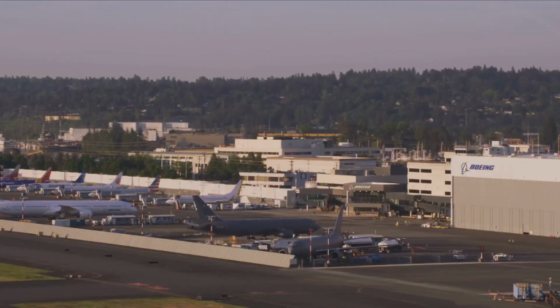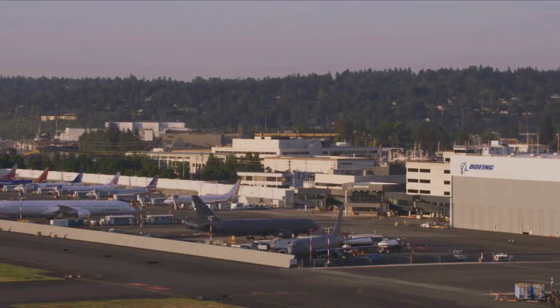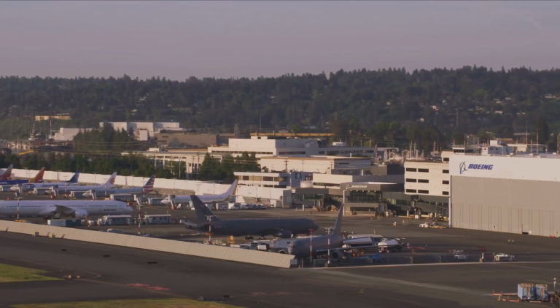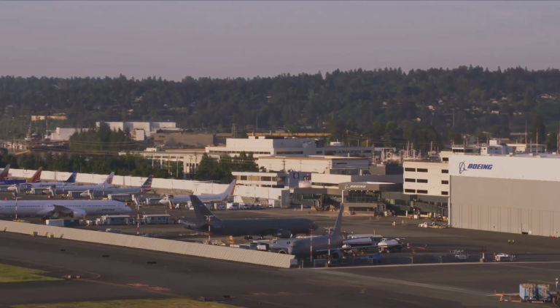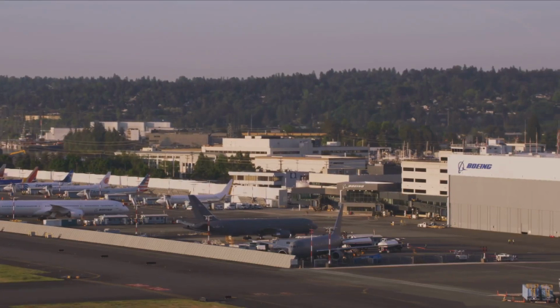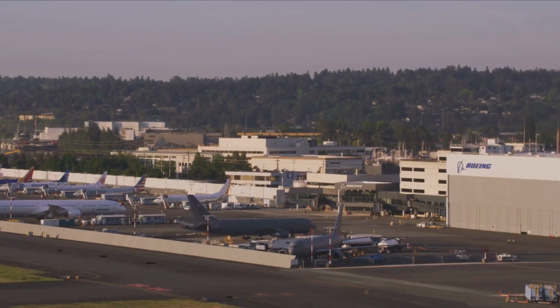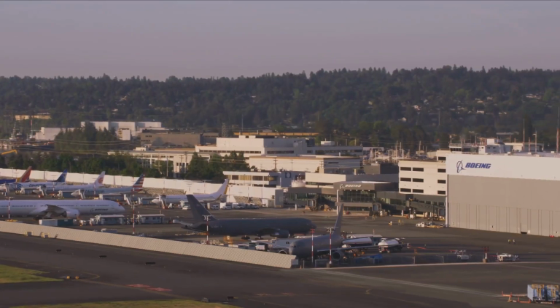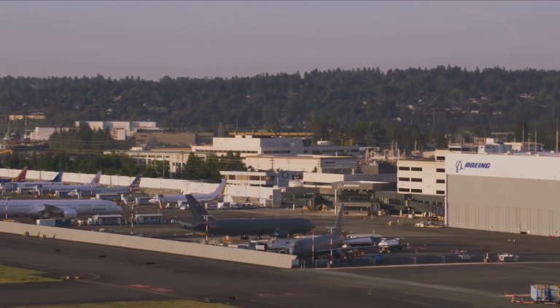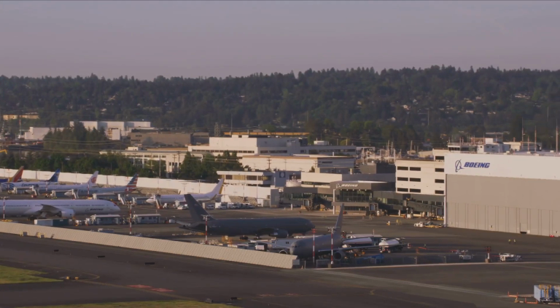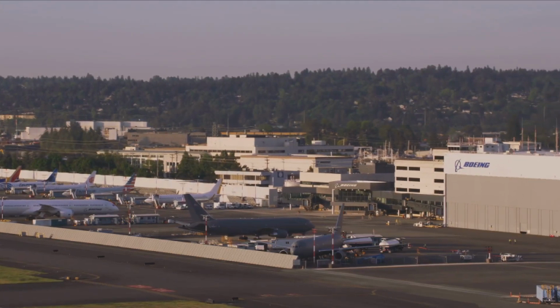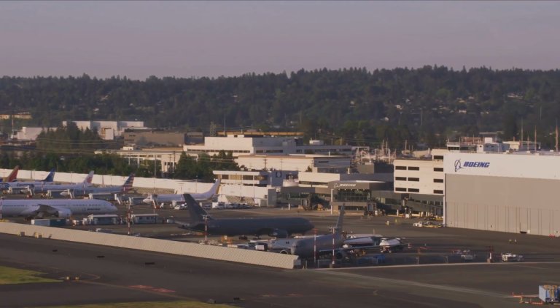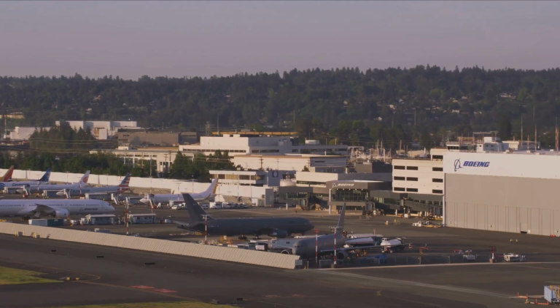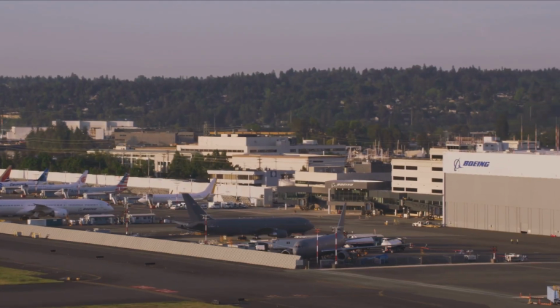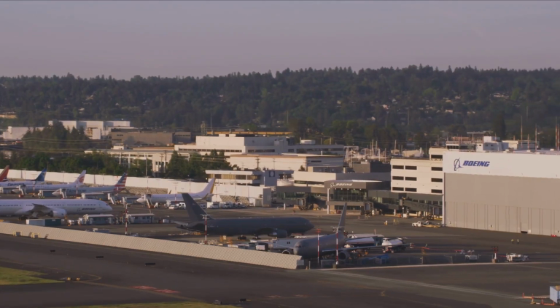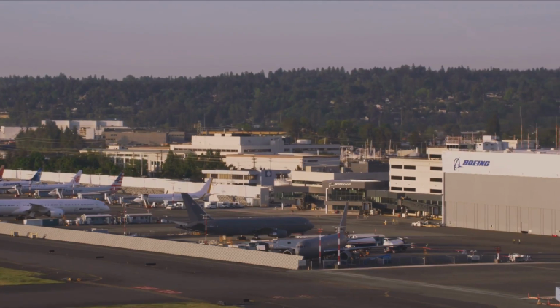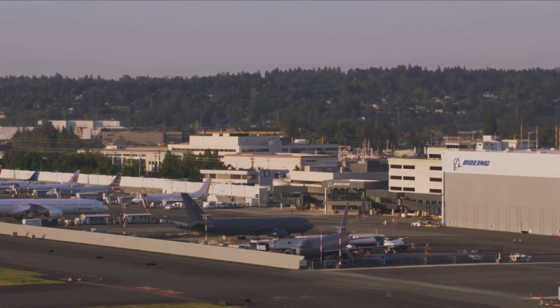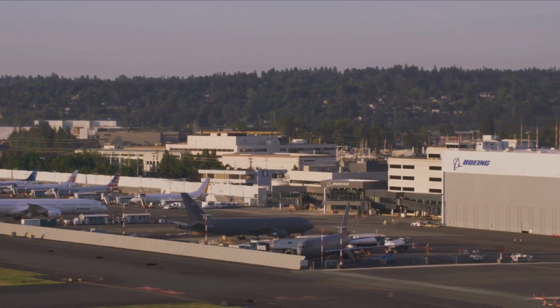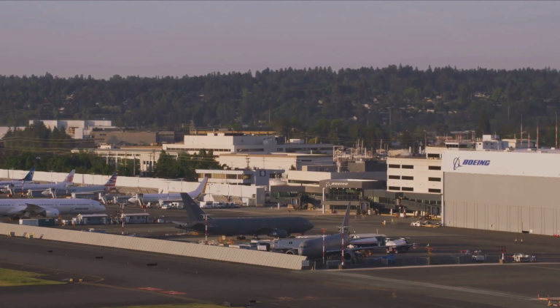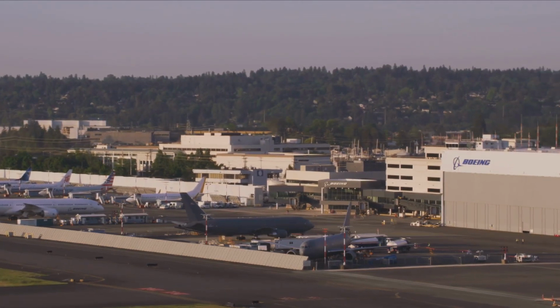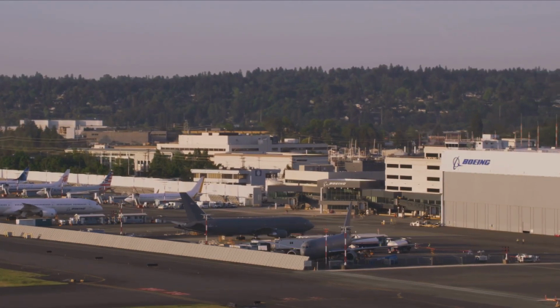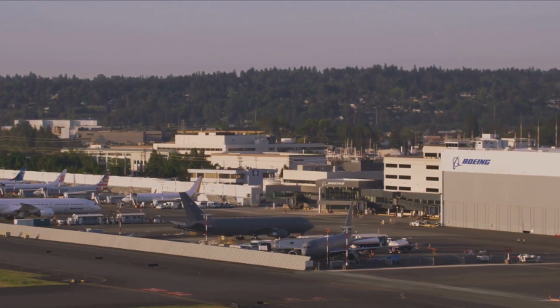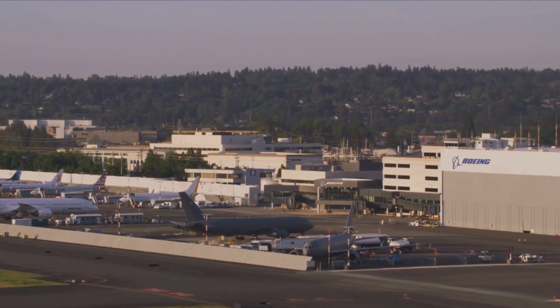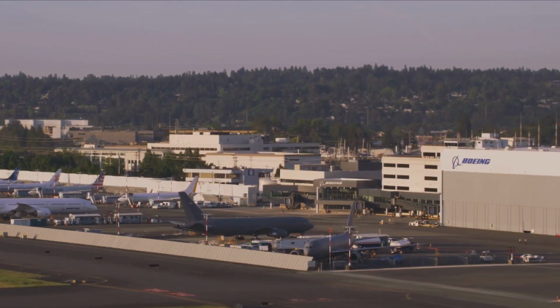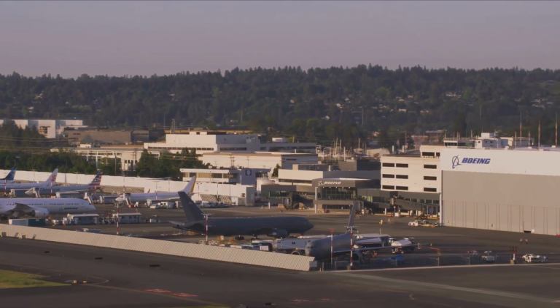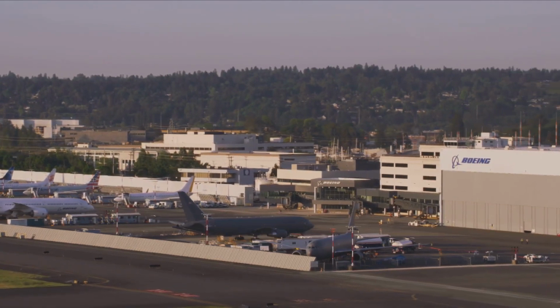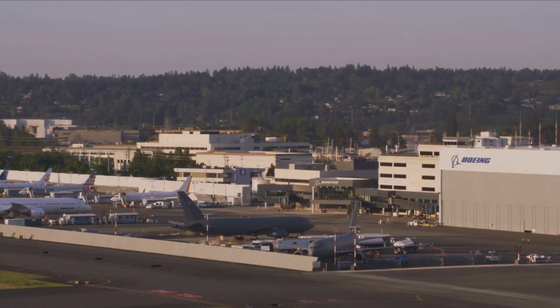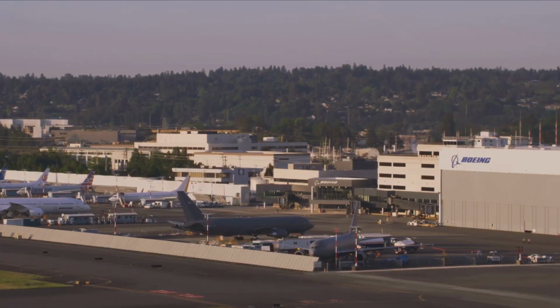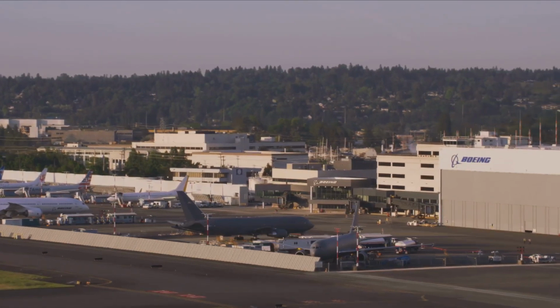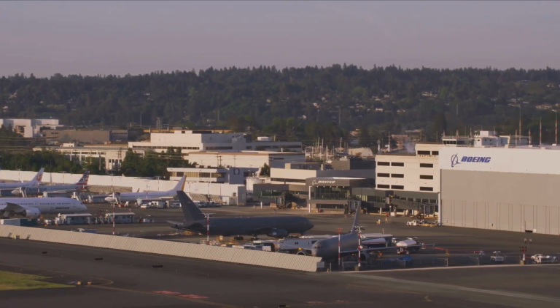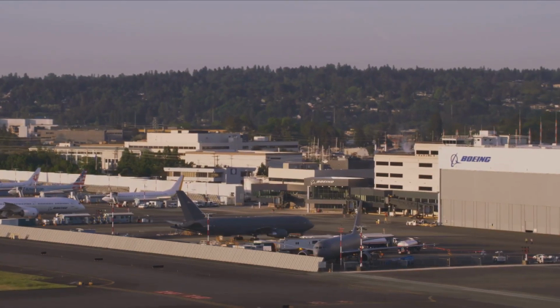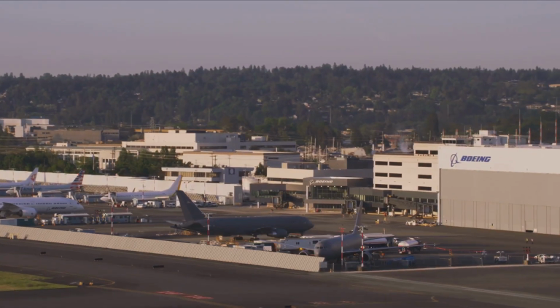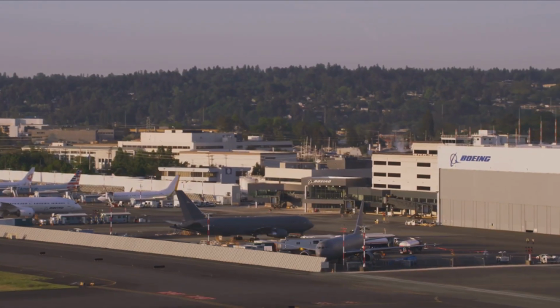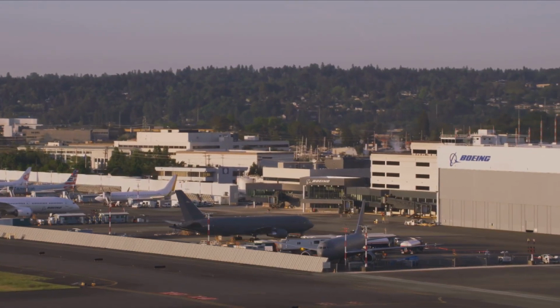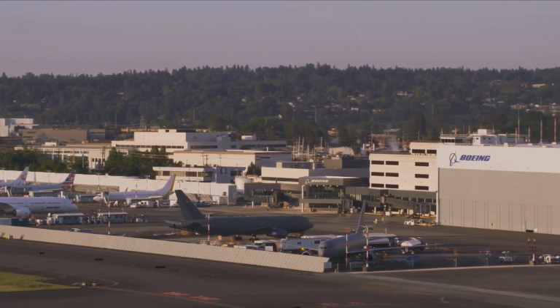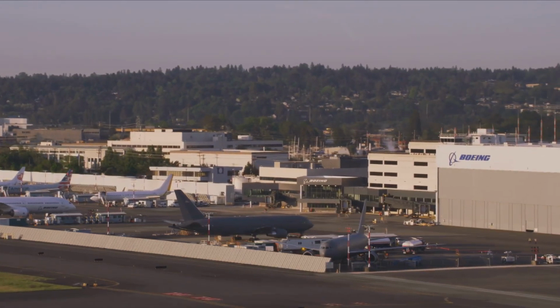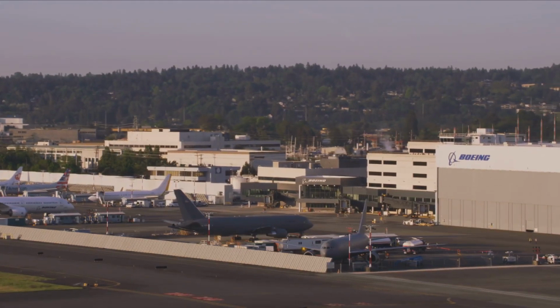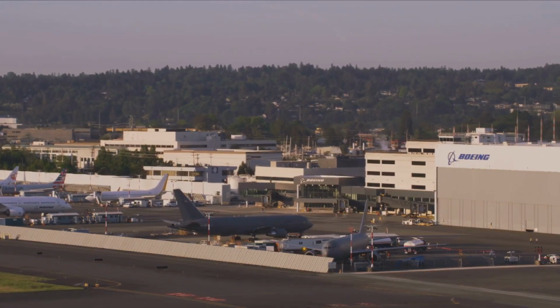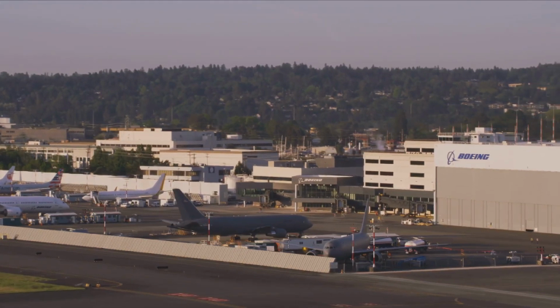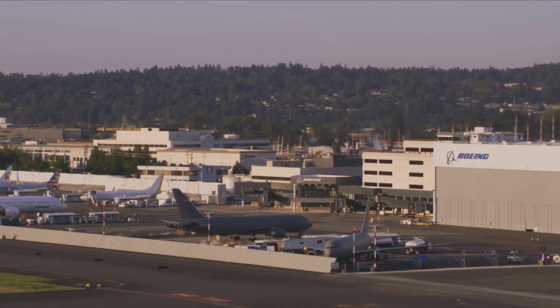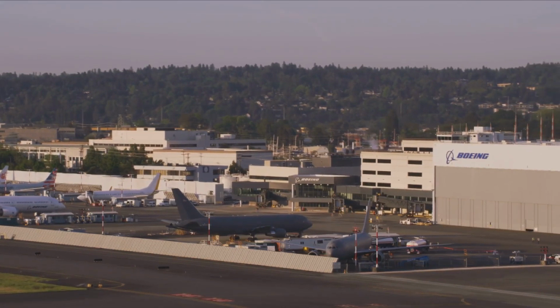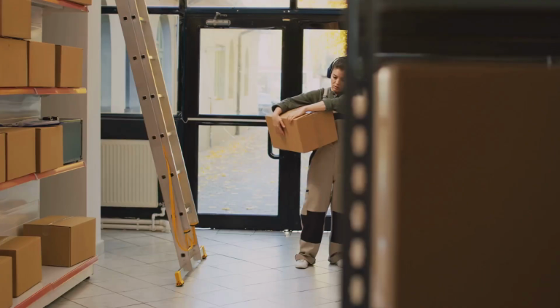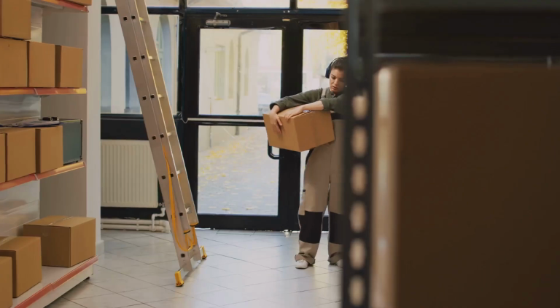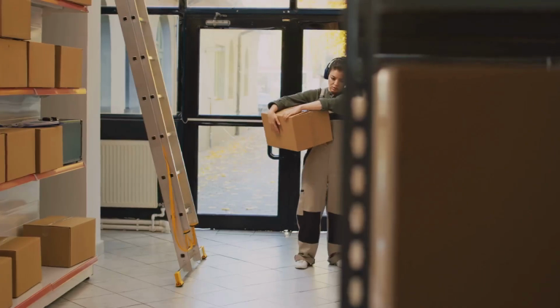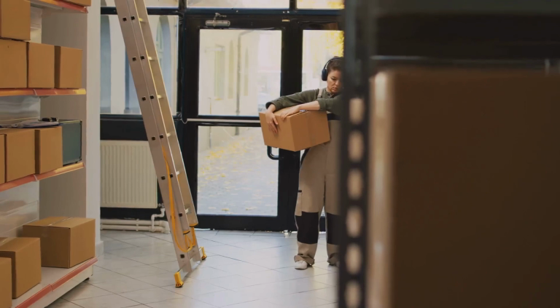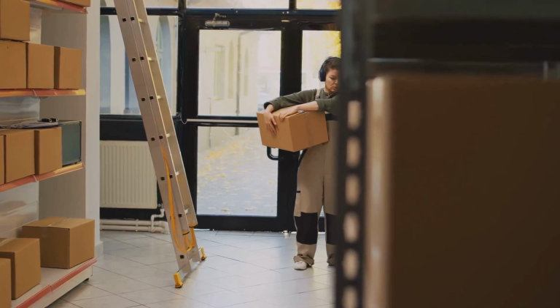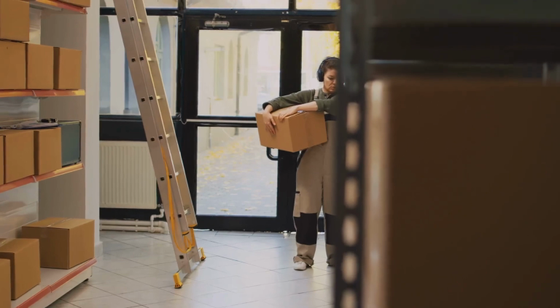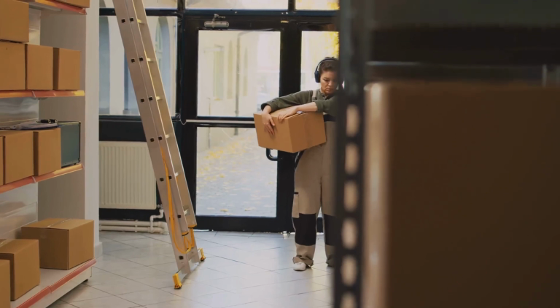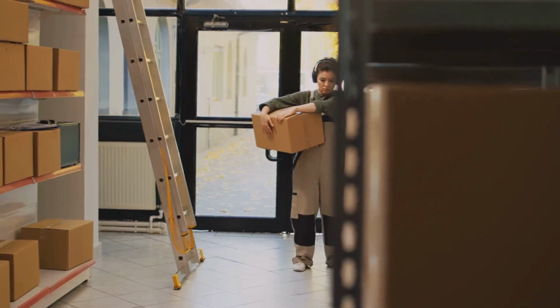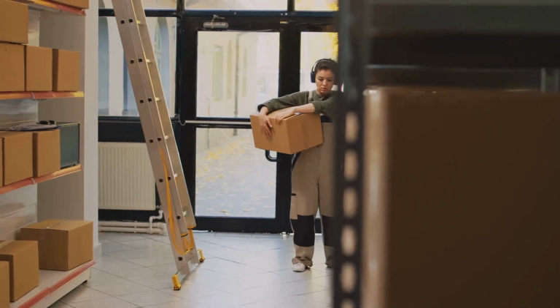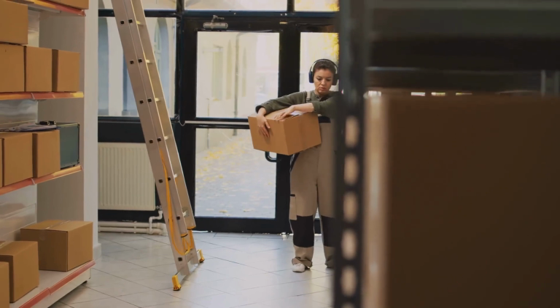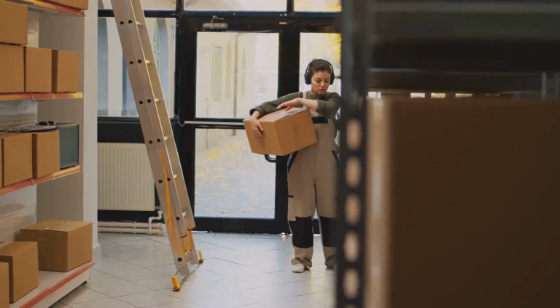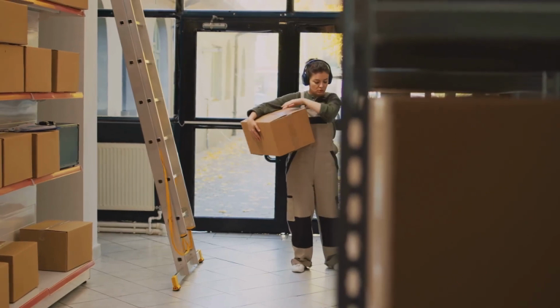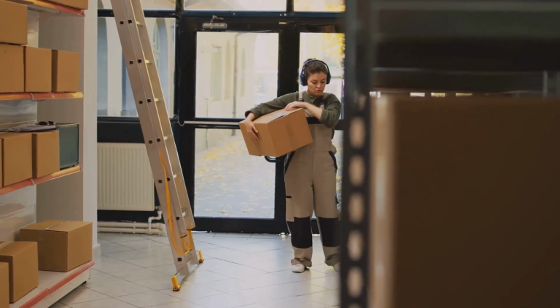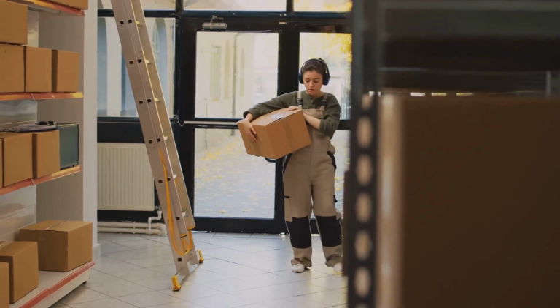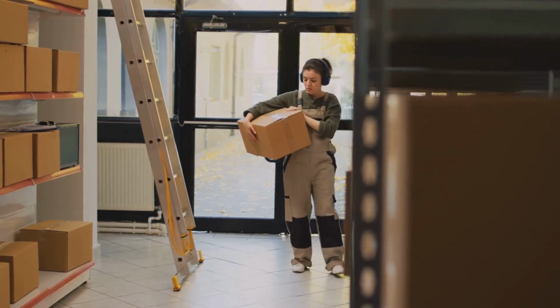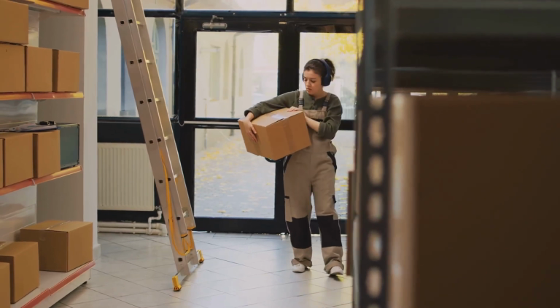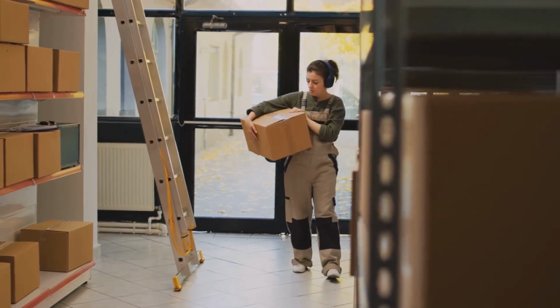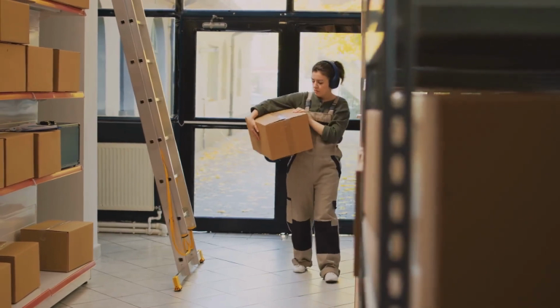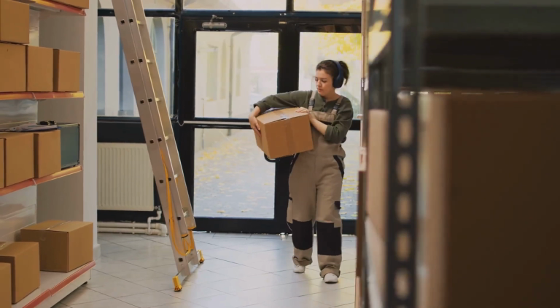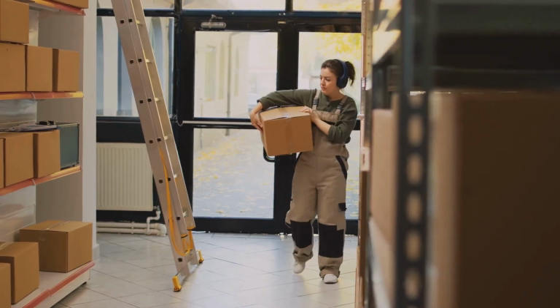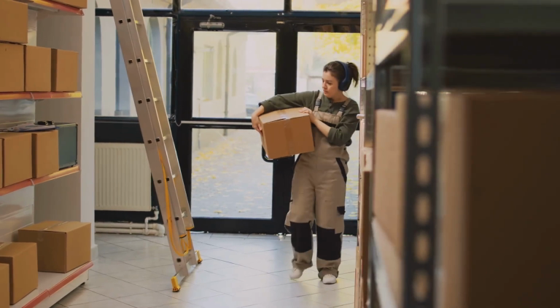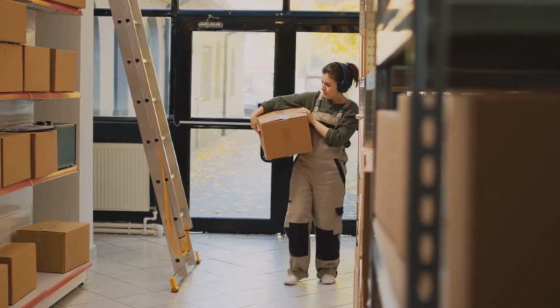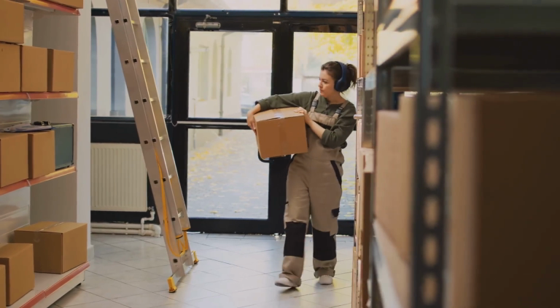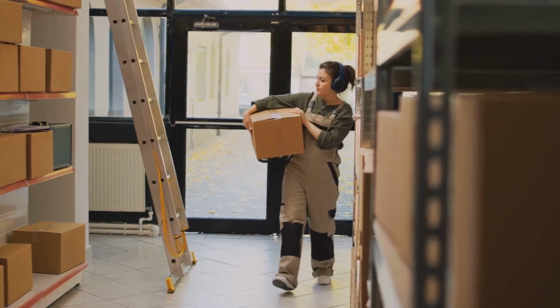Major manufacturers like Boeing and Airbus rely on a global network of suppliers, with parts arriving from all corners of the world.